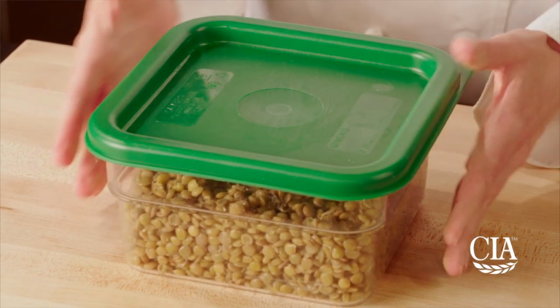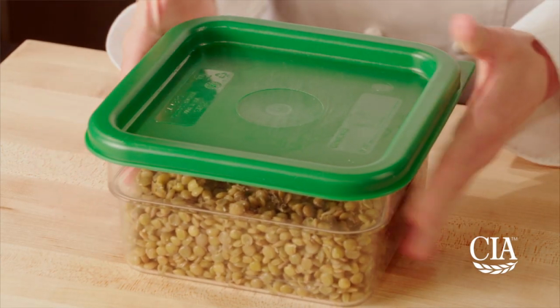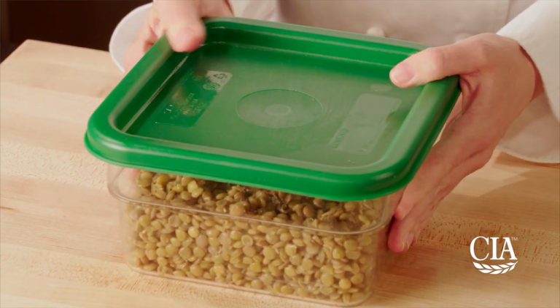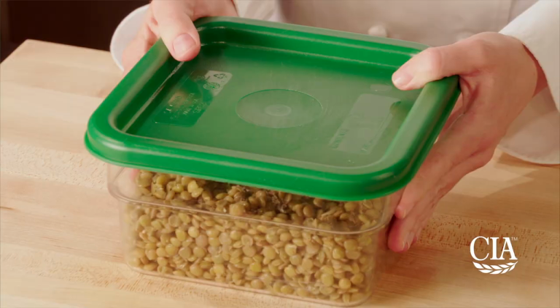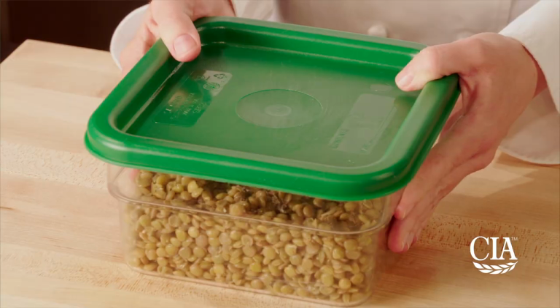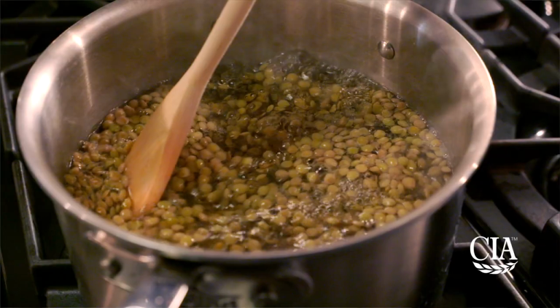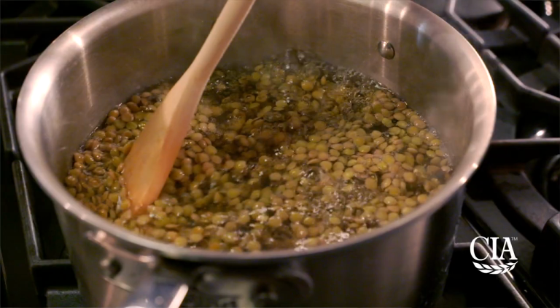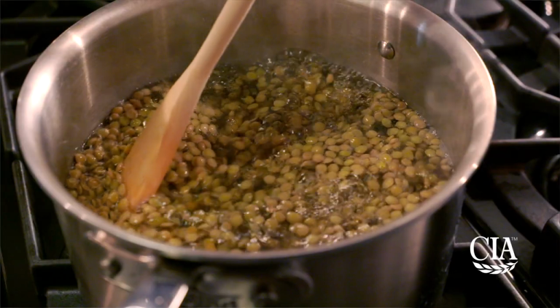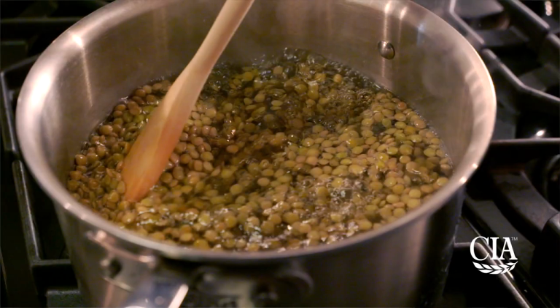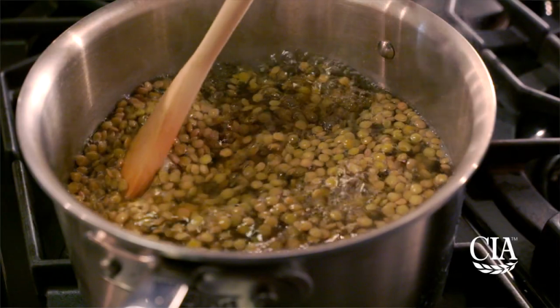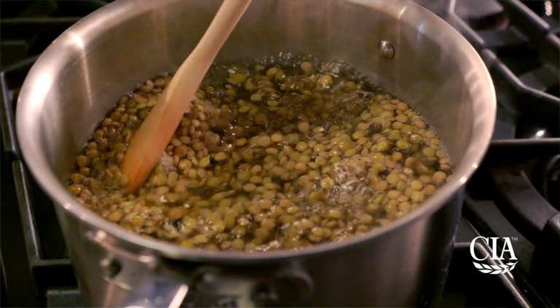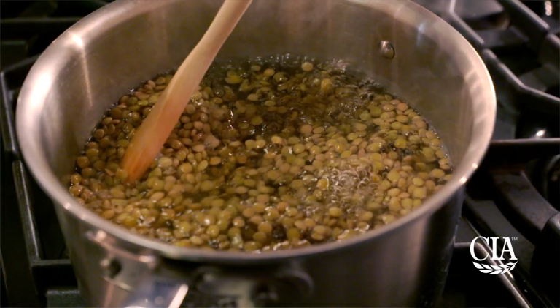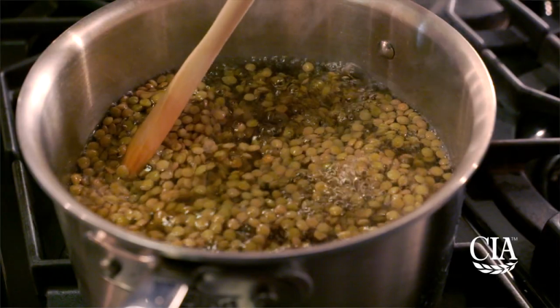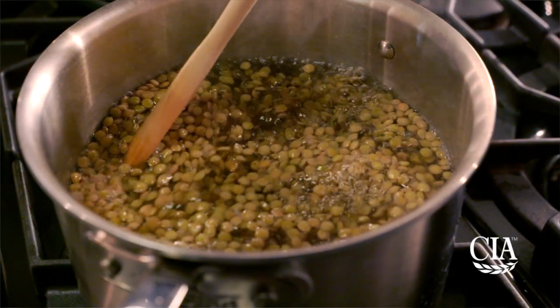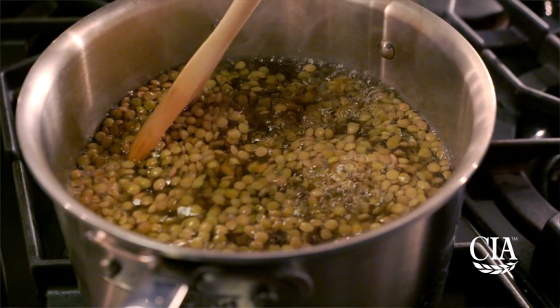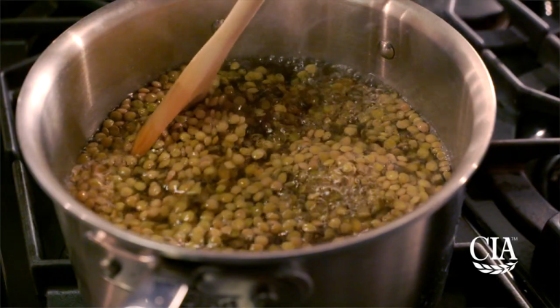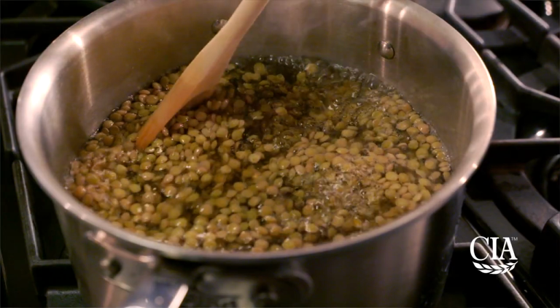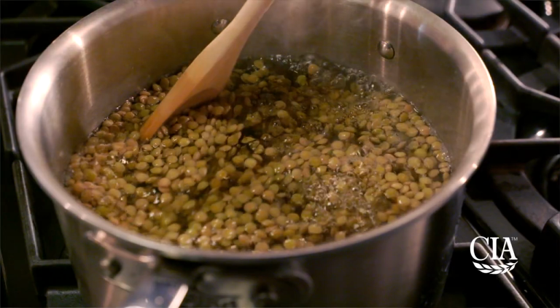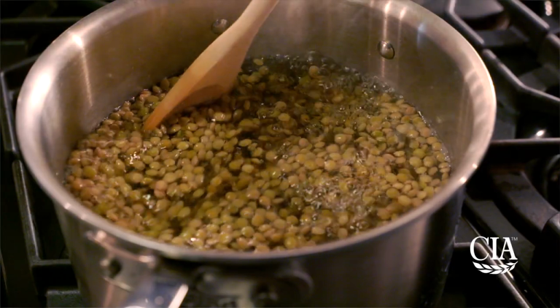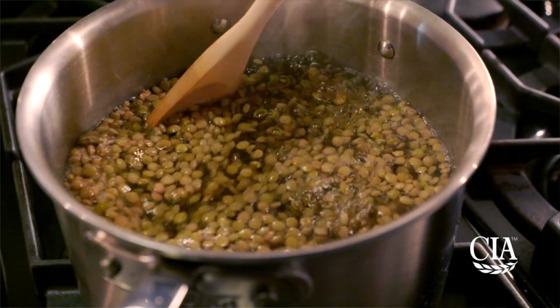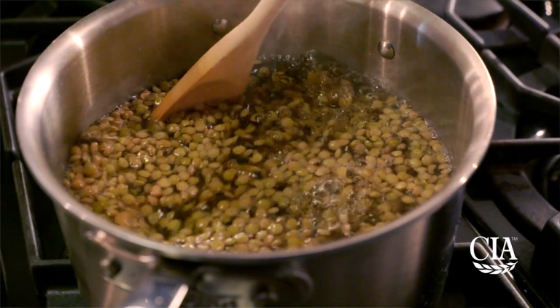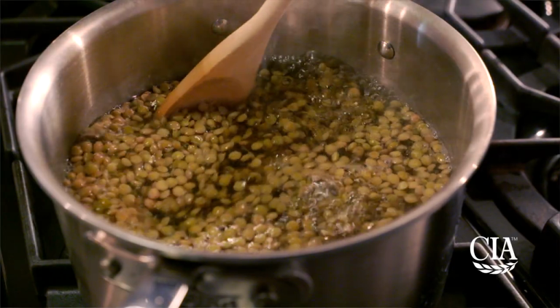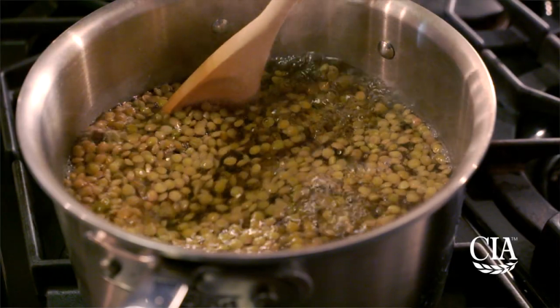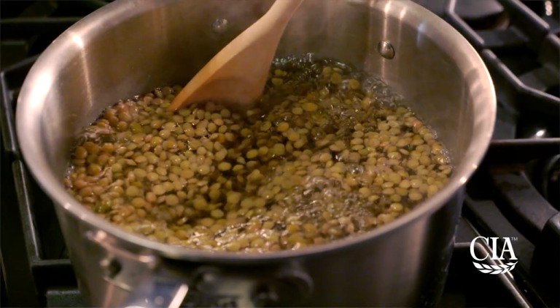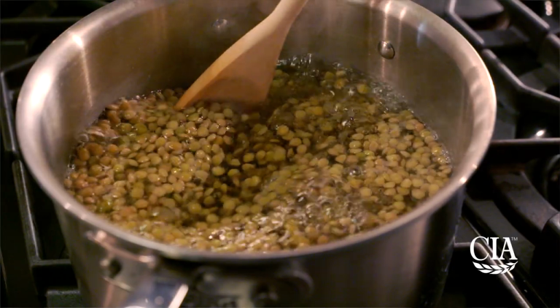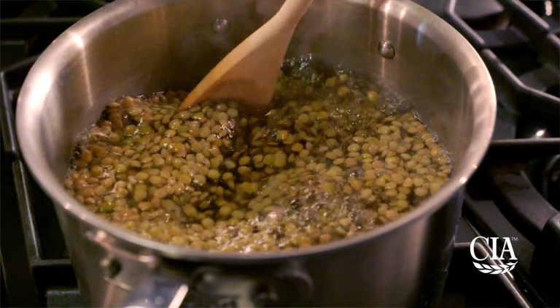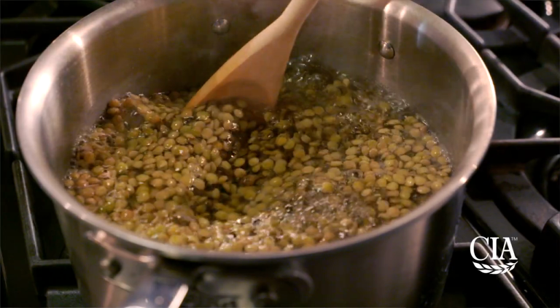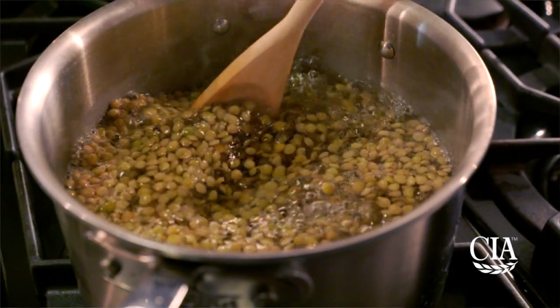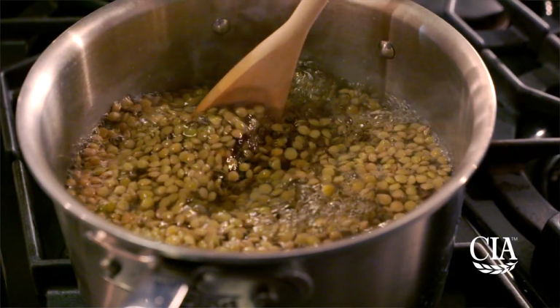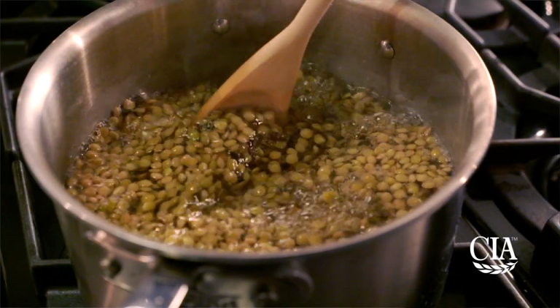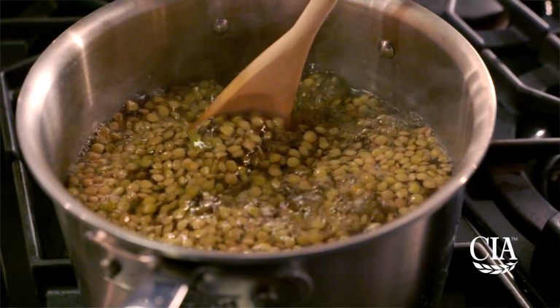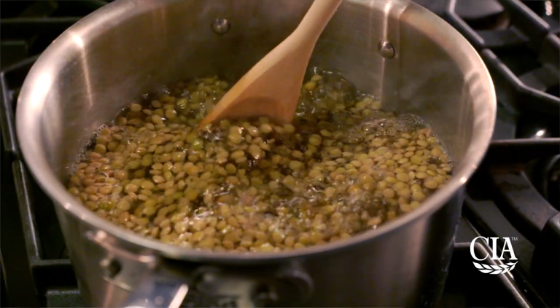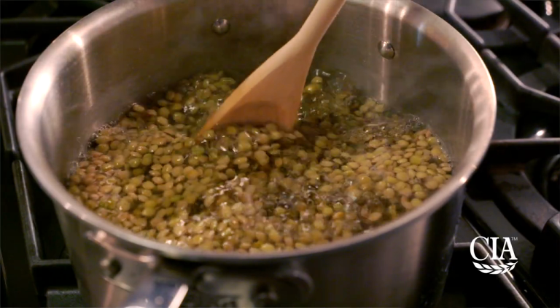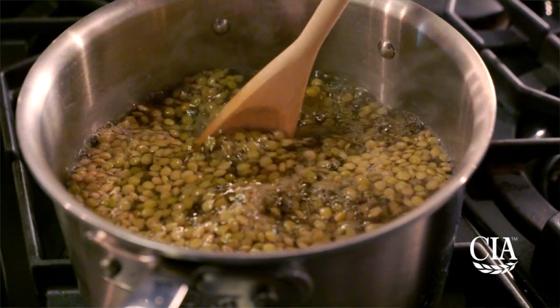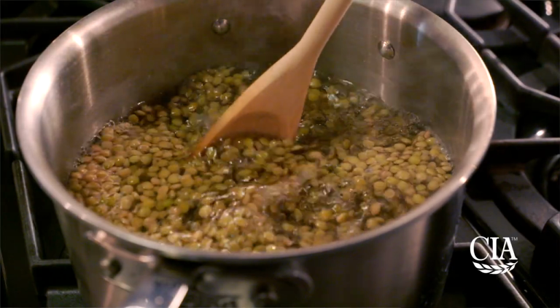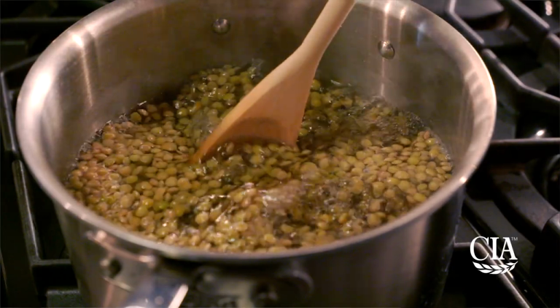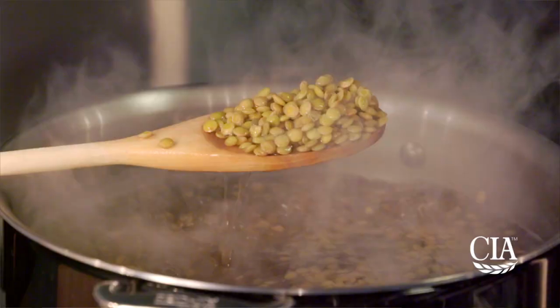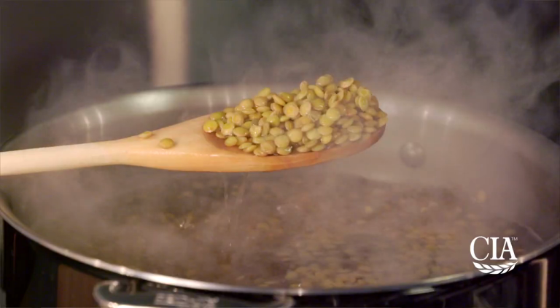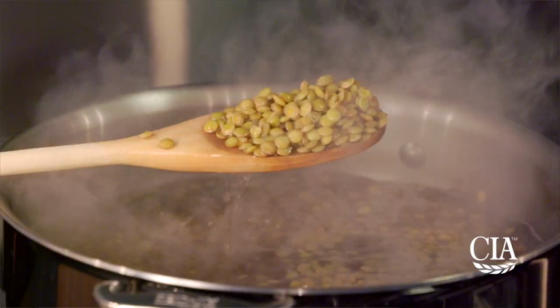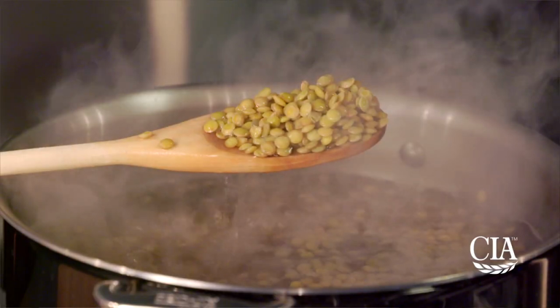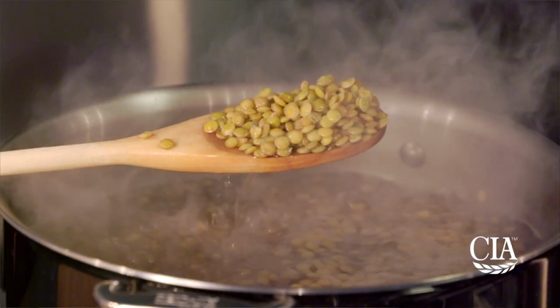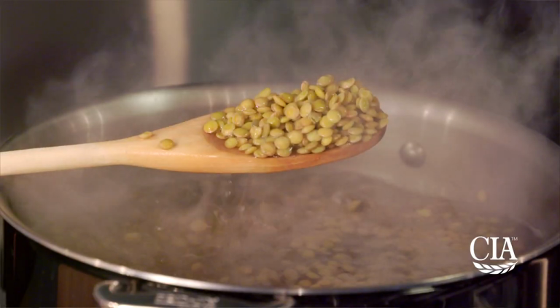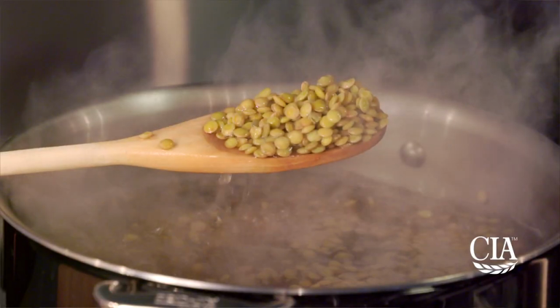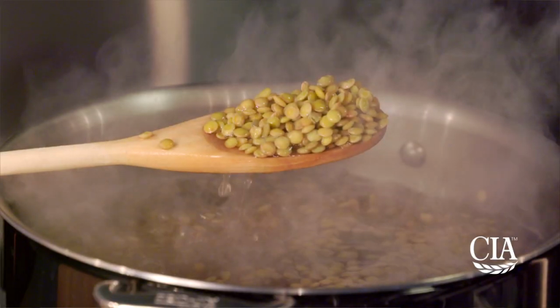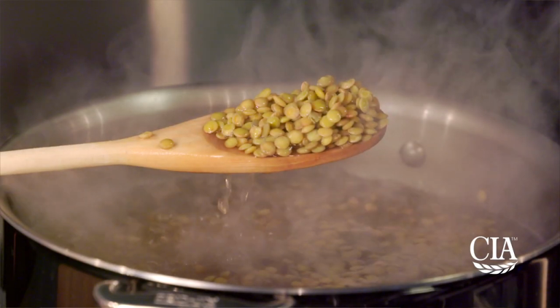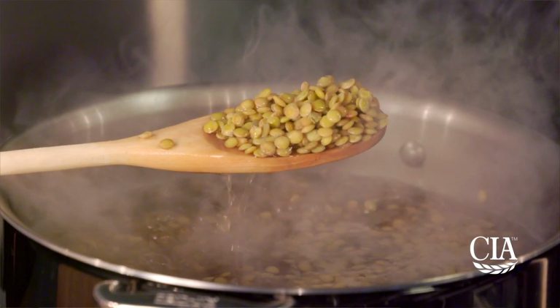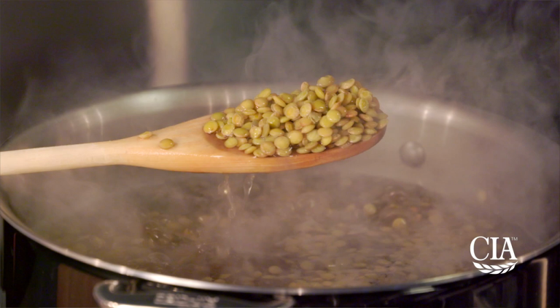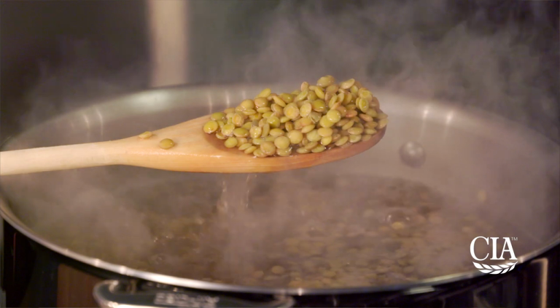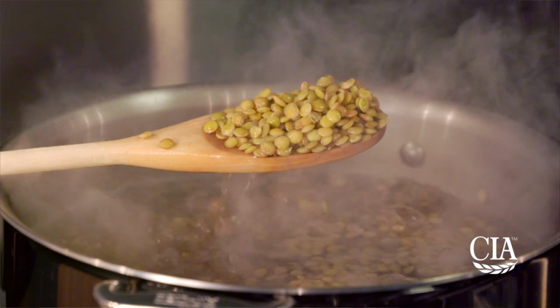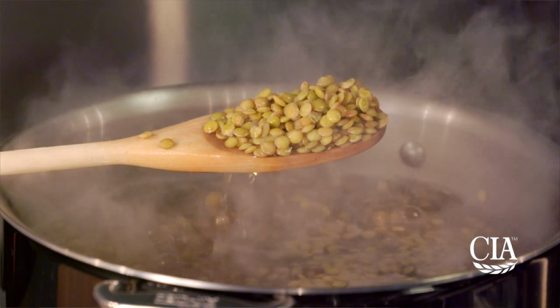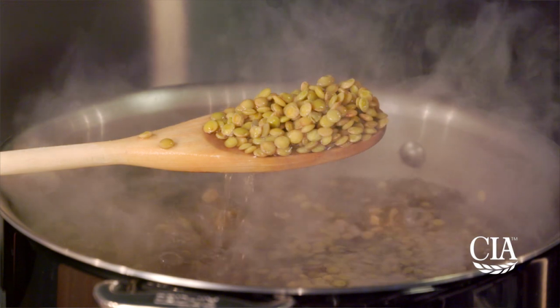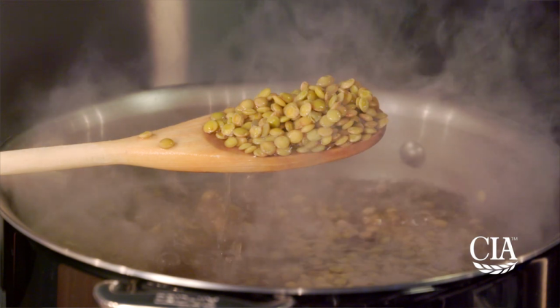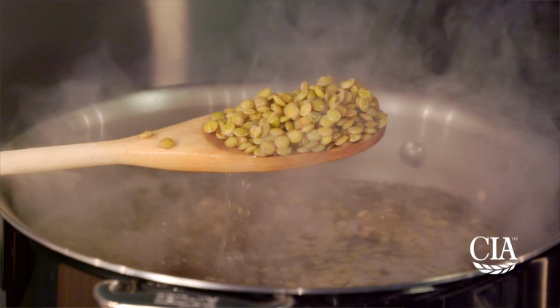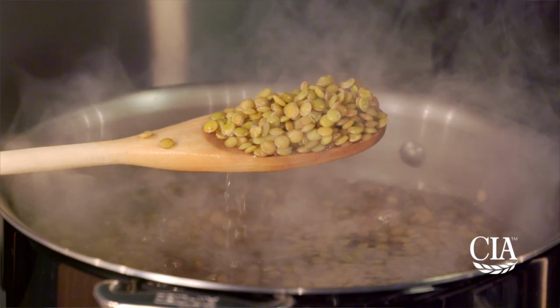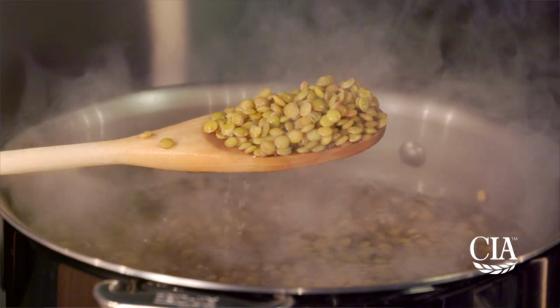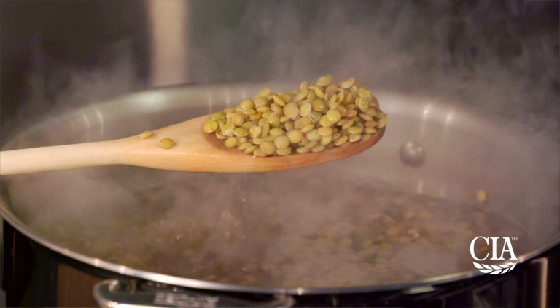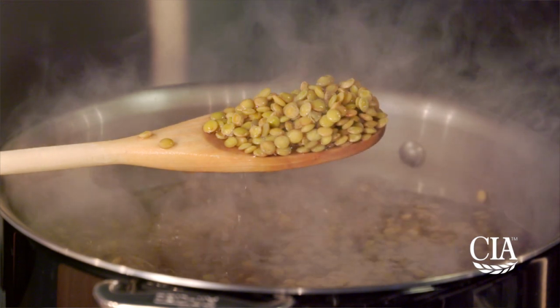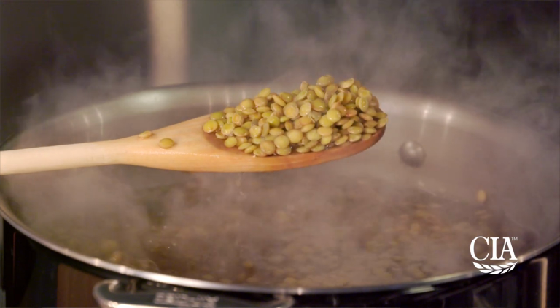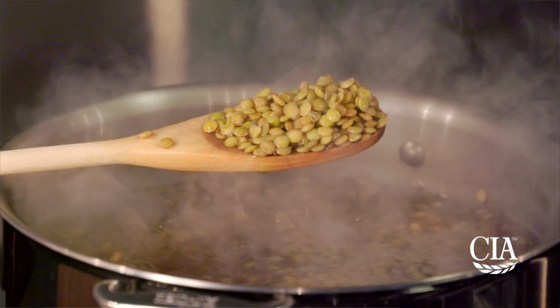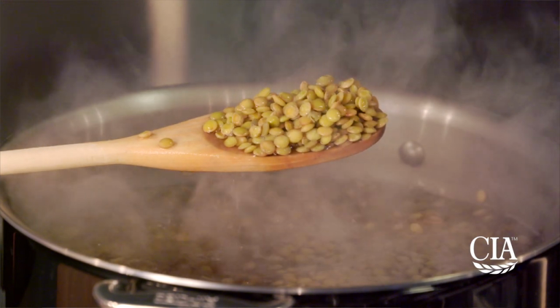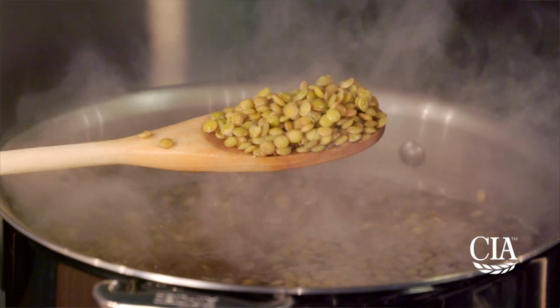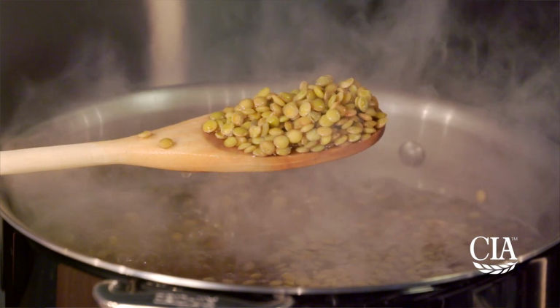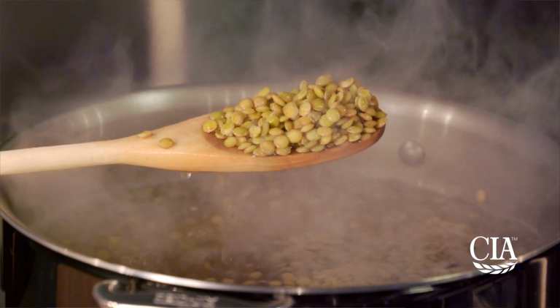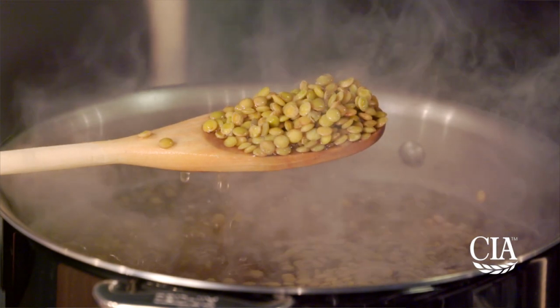Cook a full stock pot of whole green lentils, and keep in mind that 2 cups of dried lentils makes 5½ cups of cooked lentils.